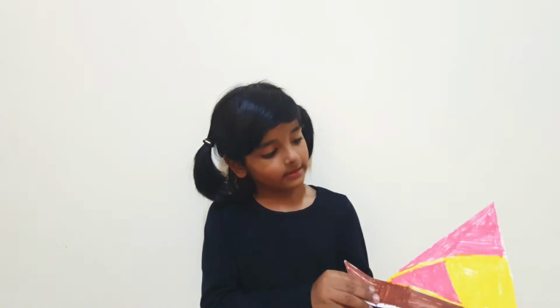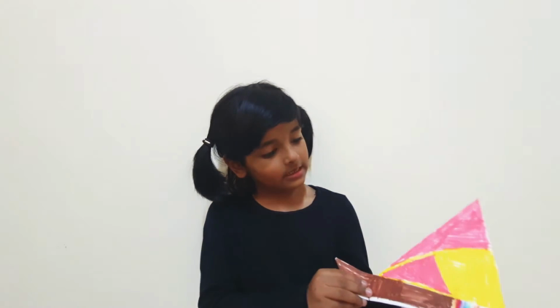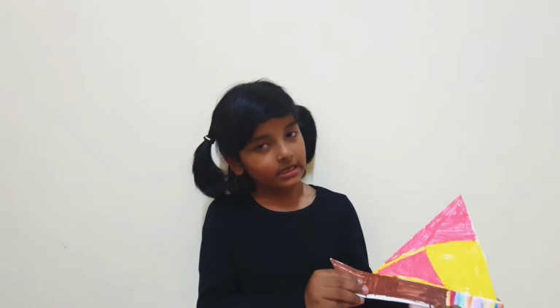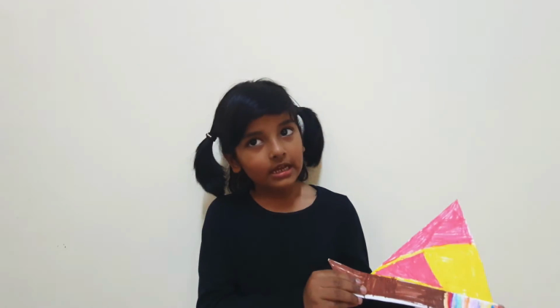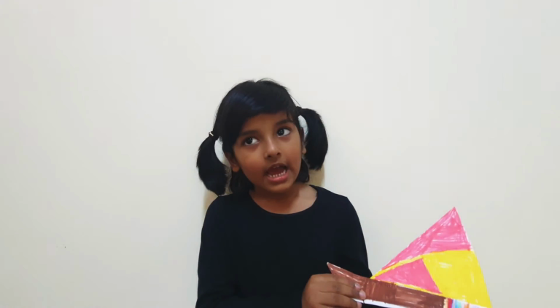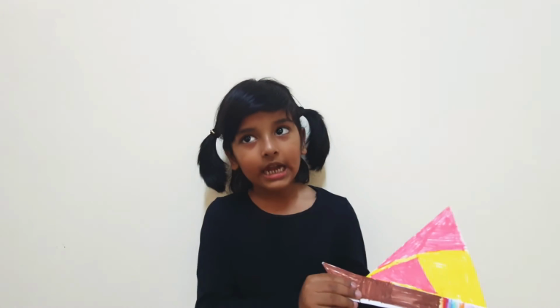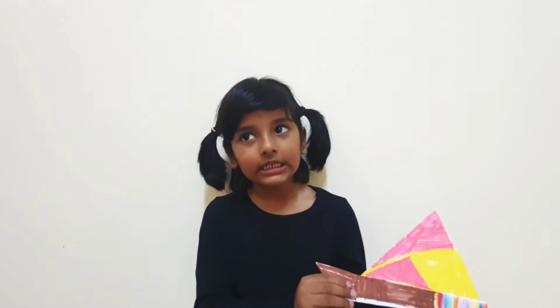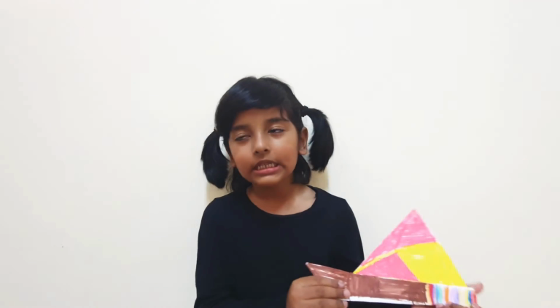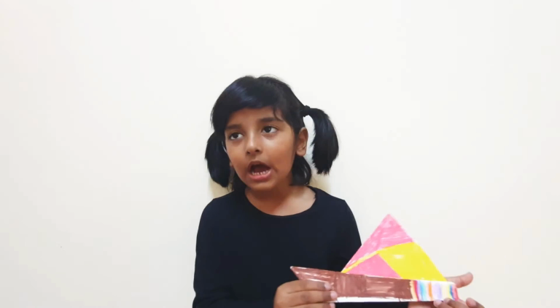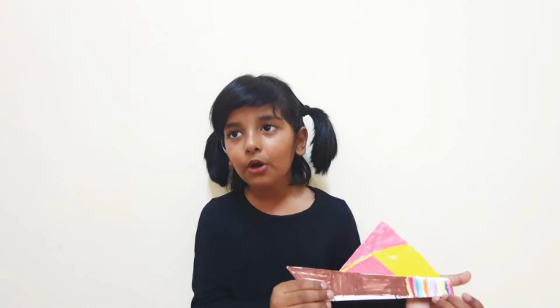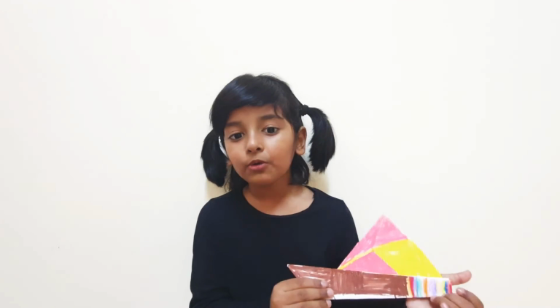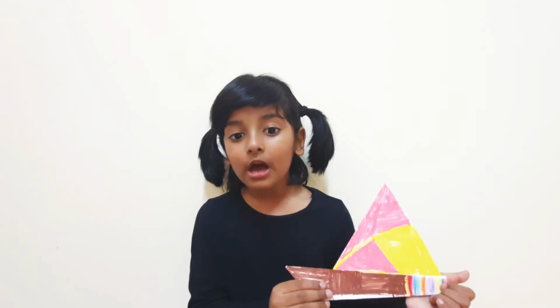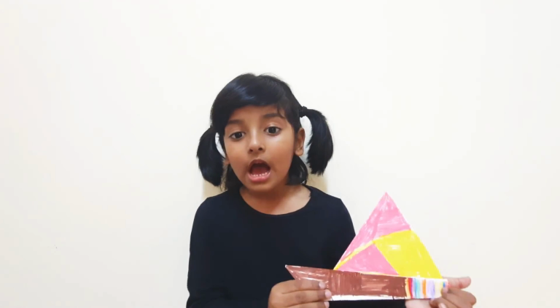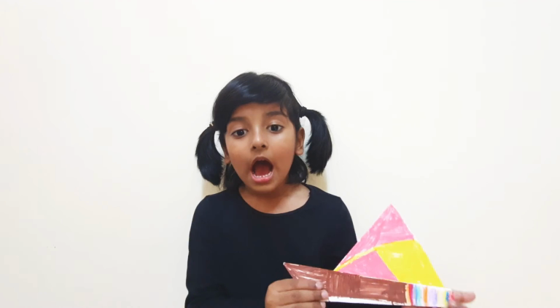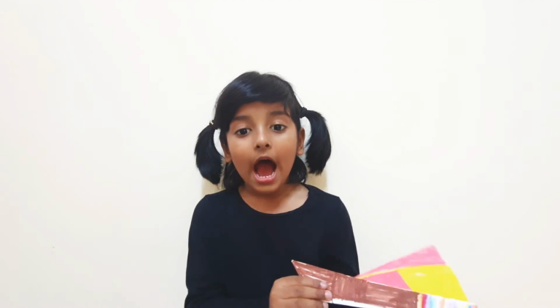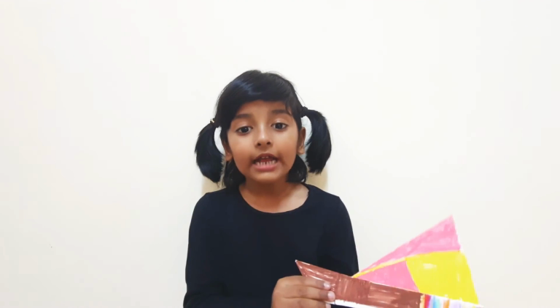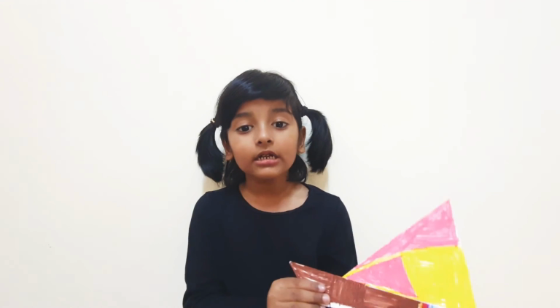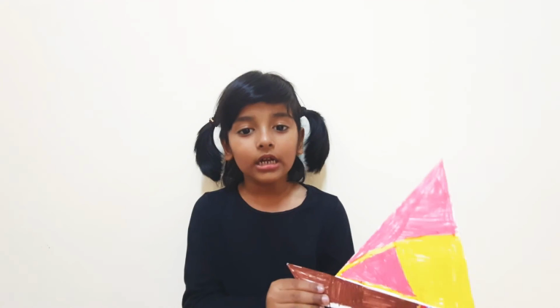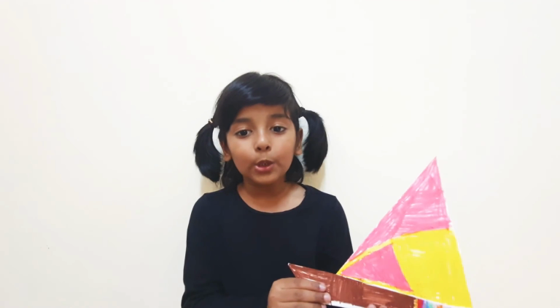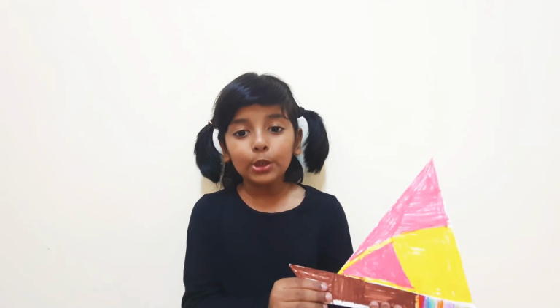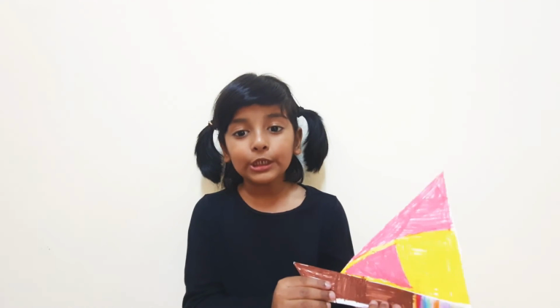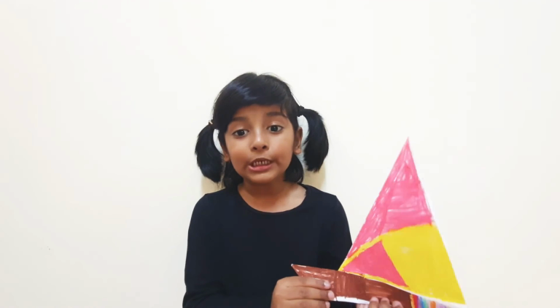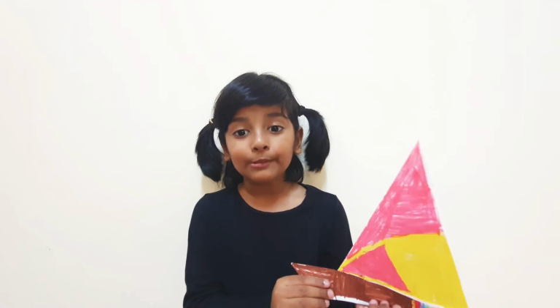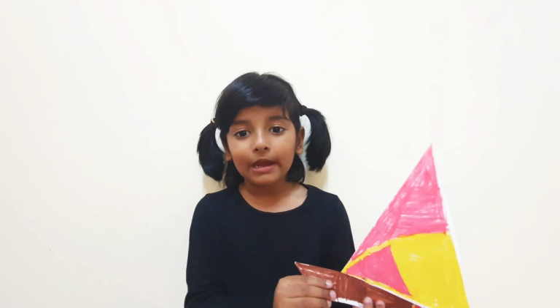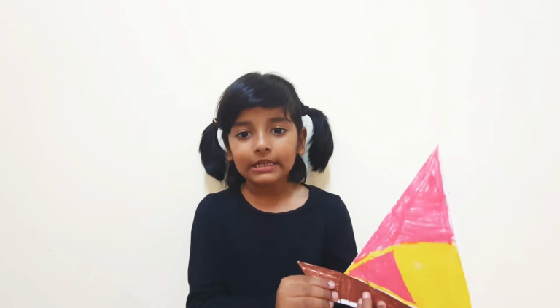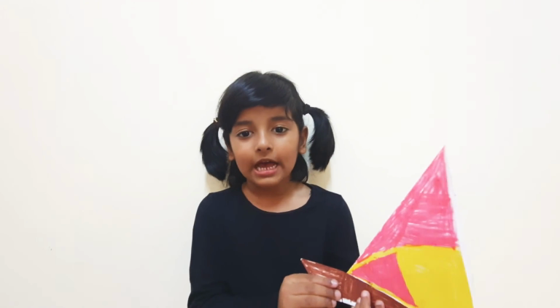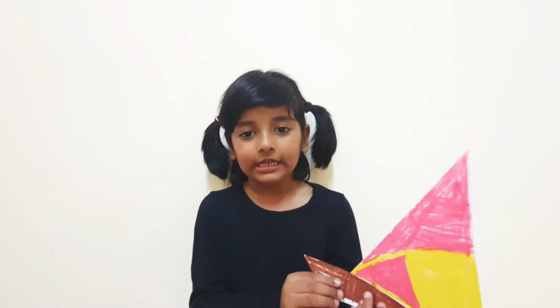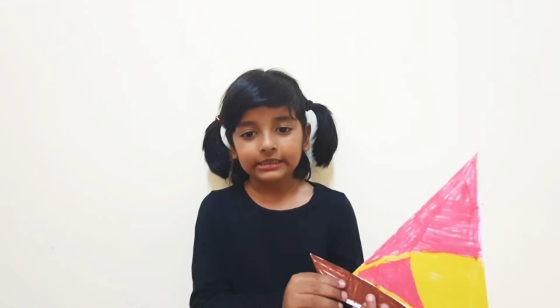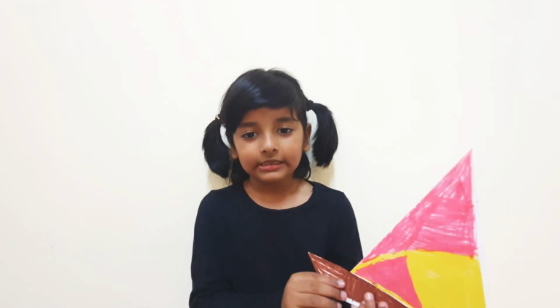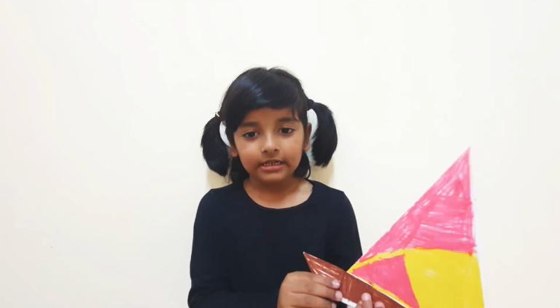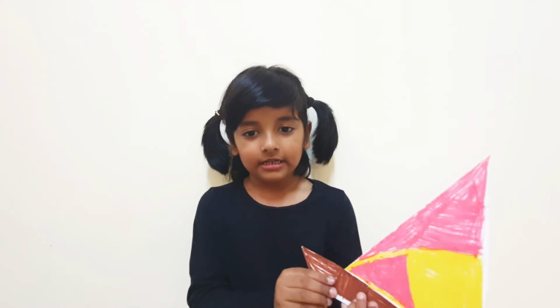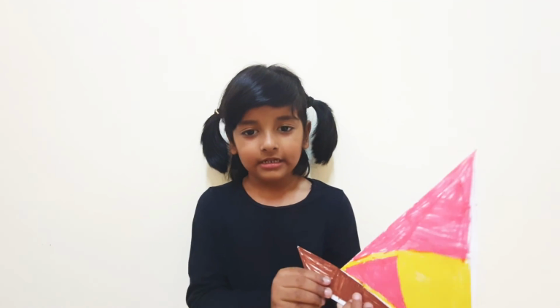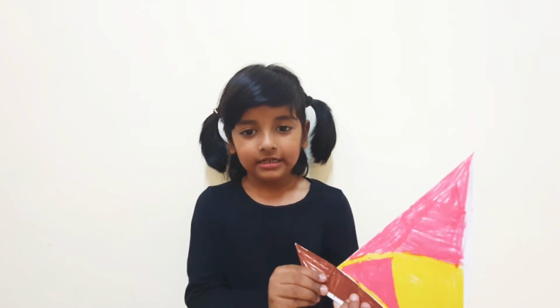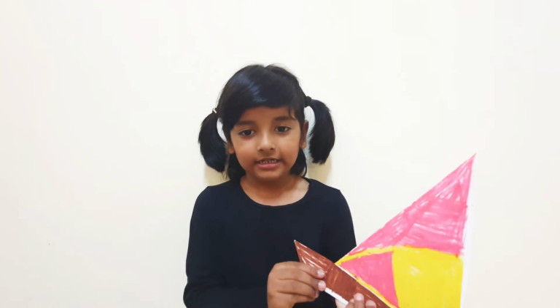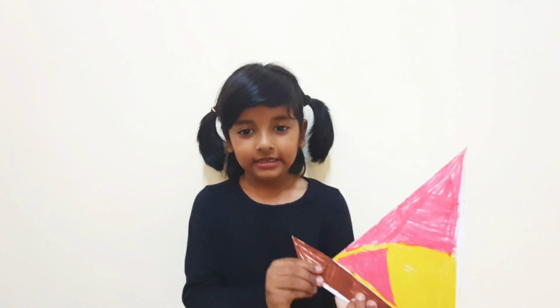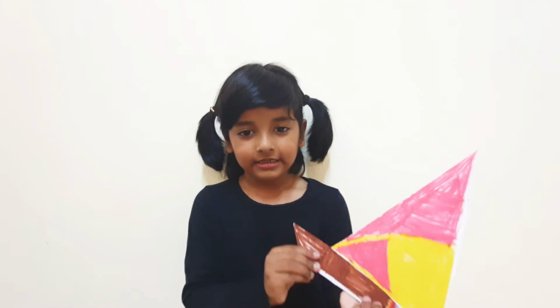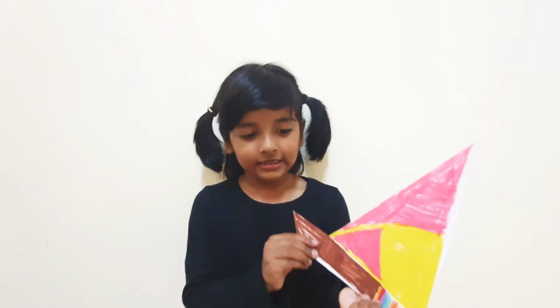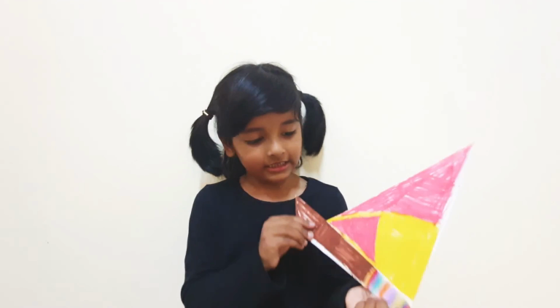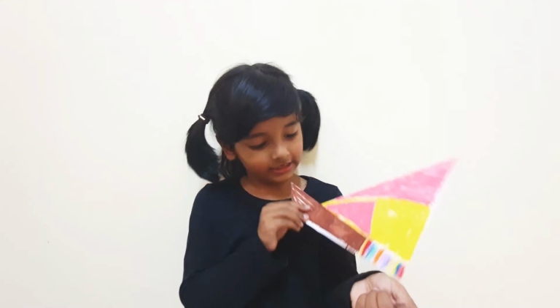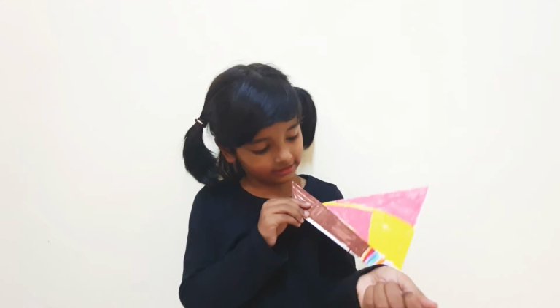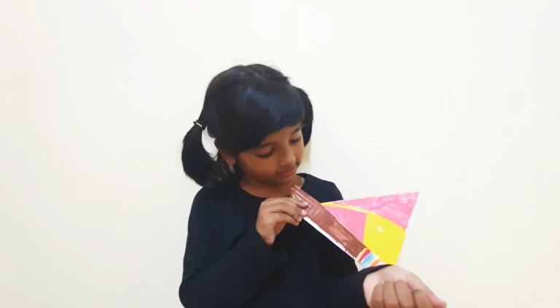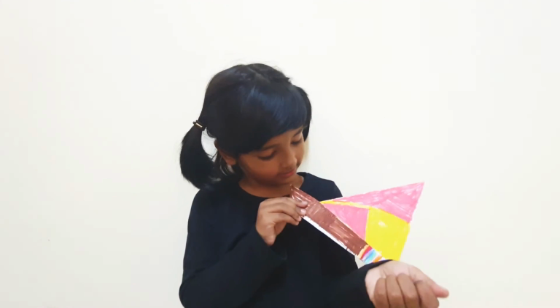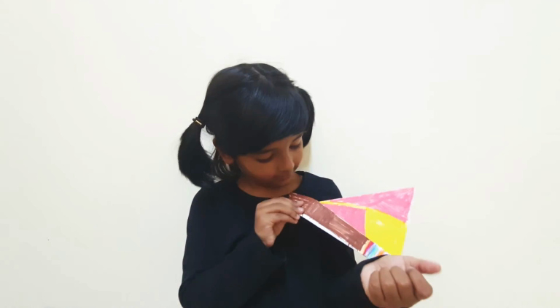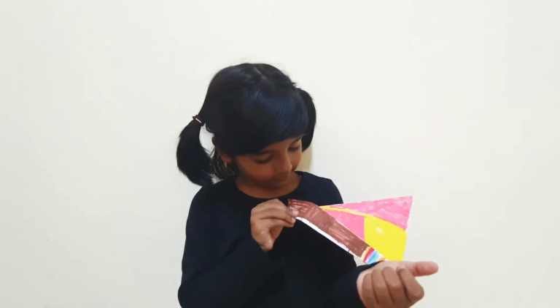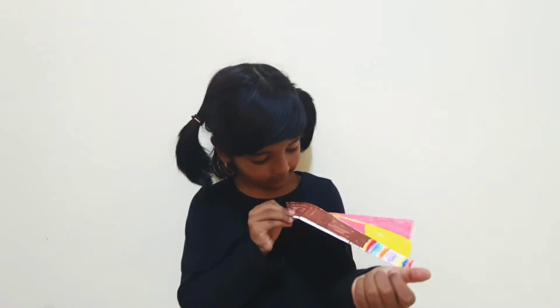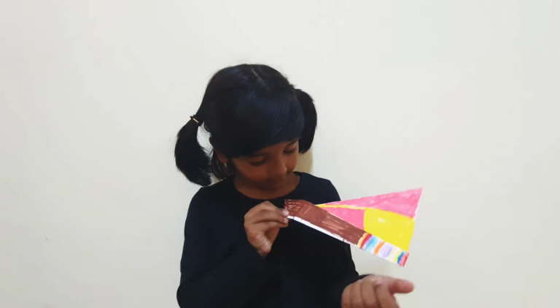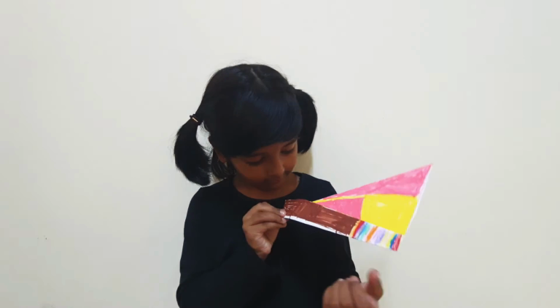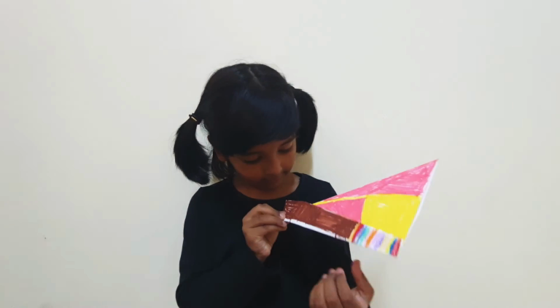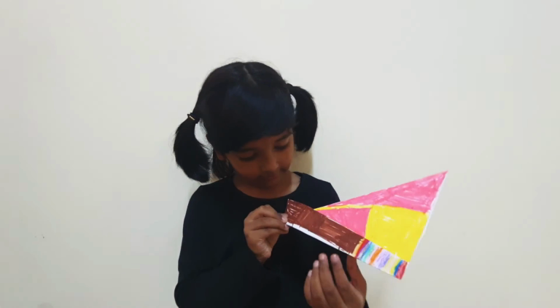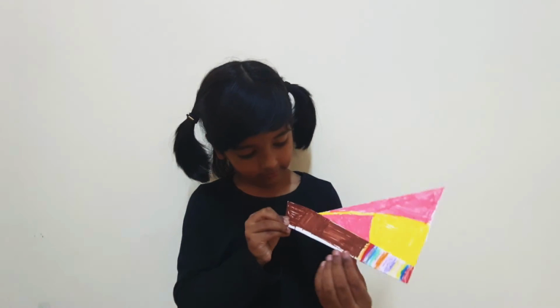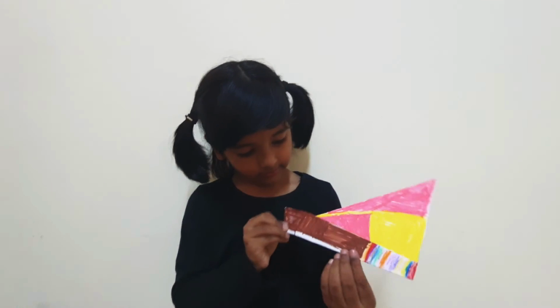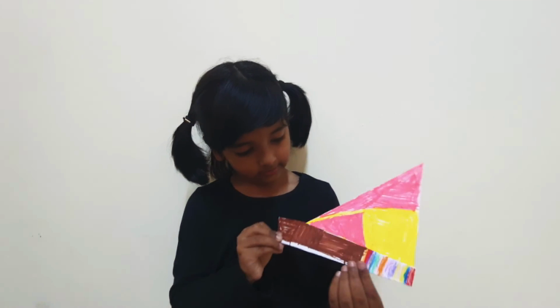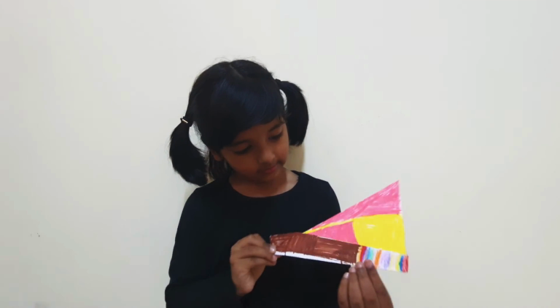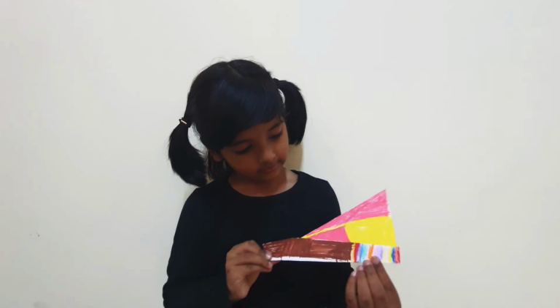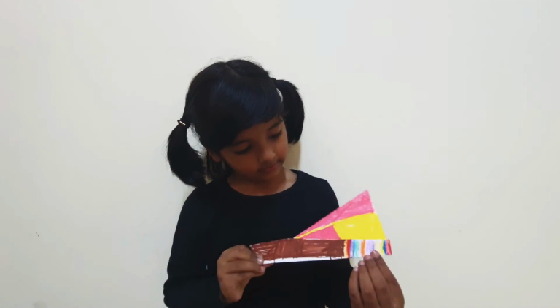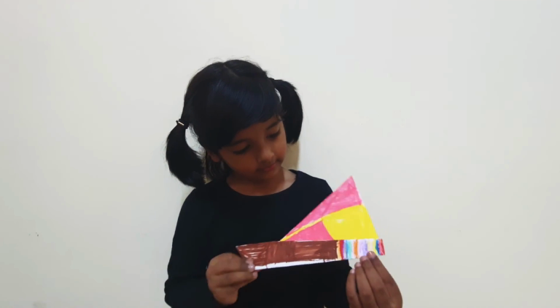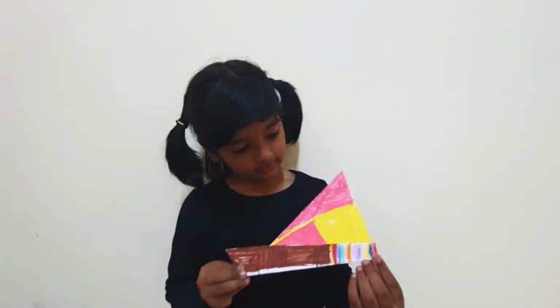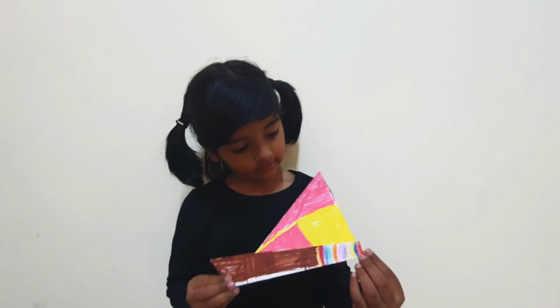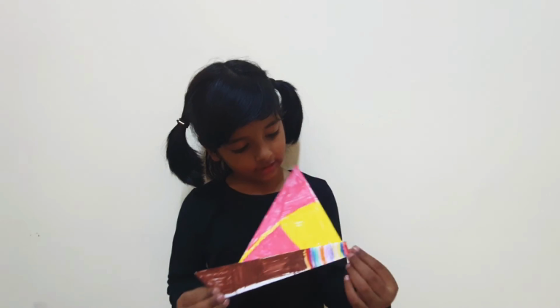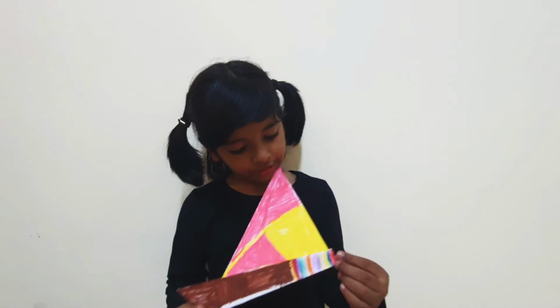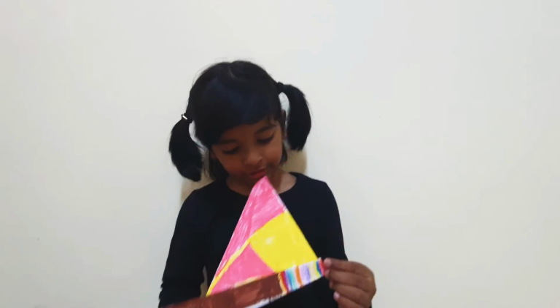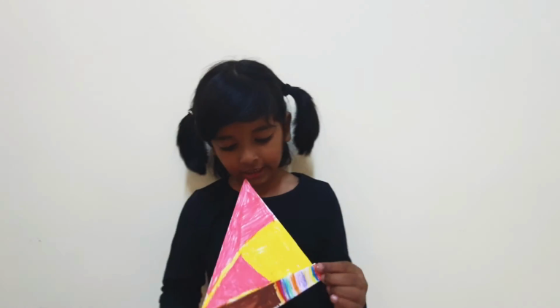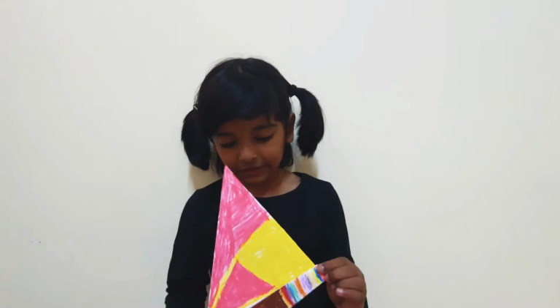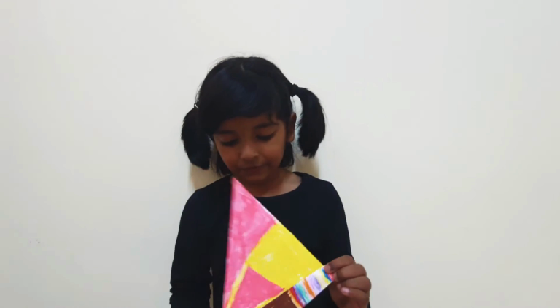And now I colored it in my class. See? It's colorful.